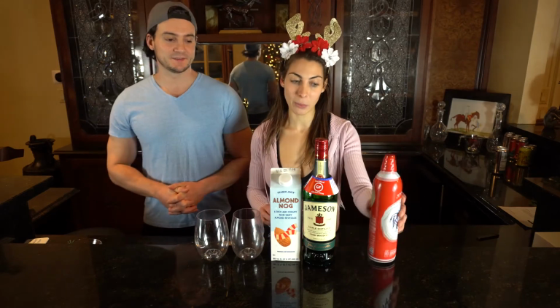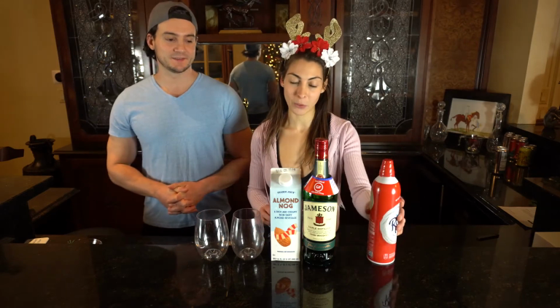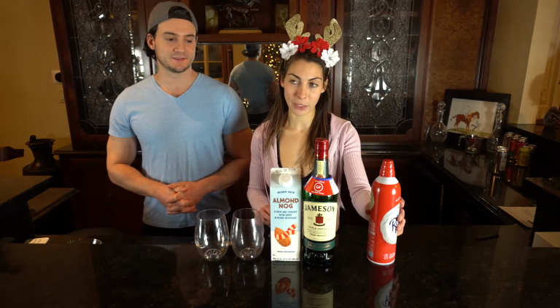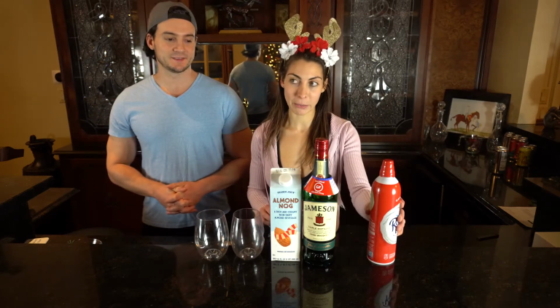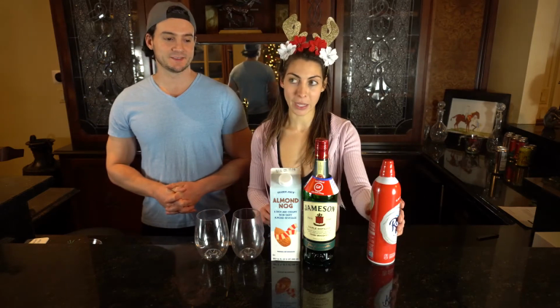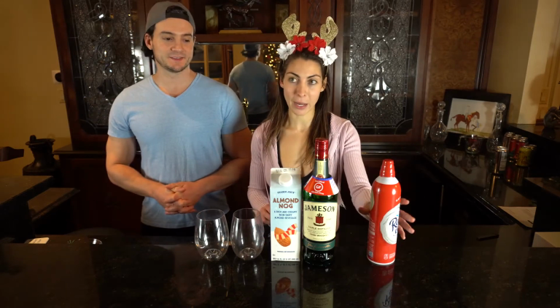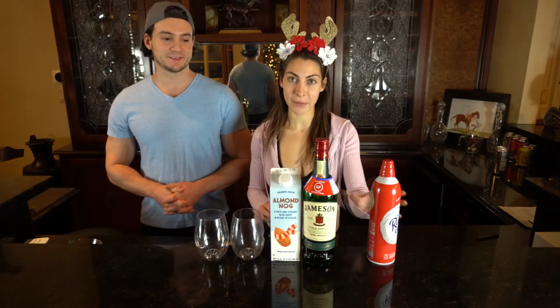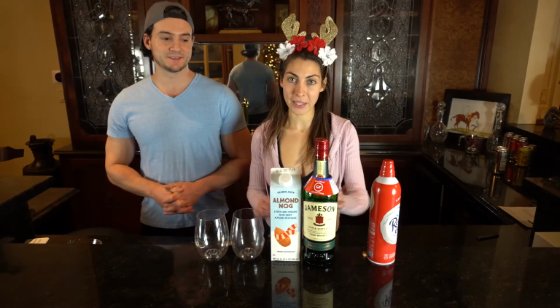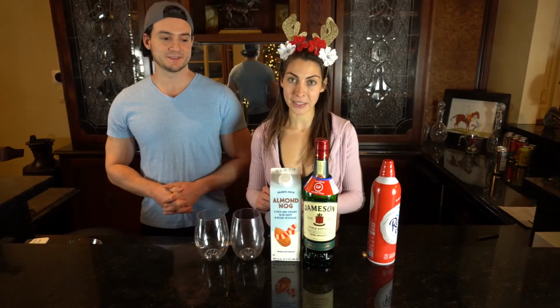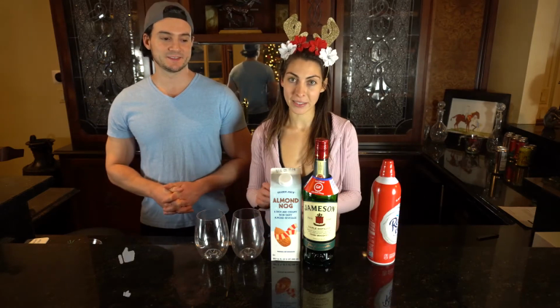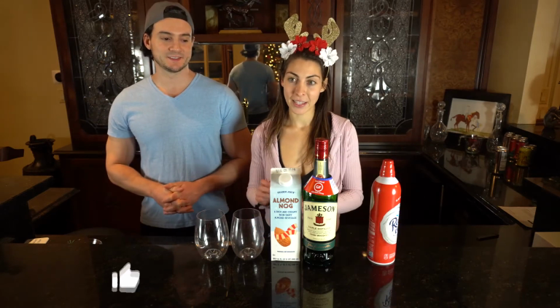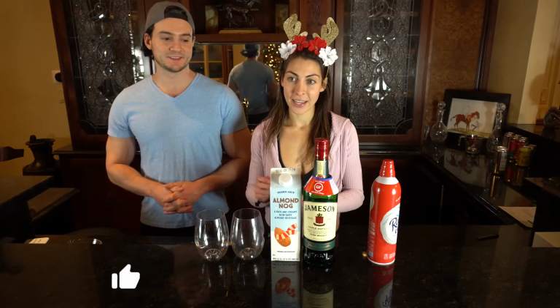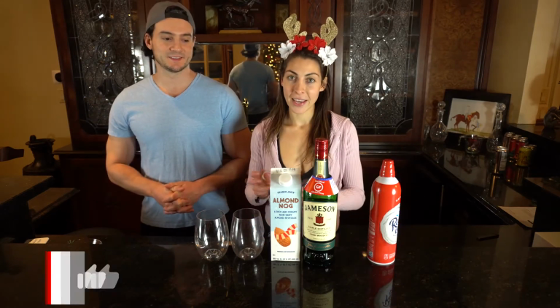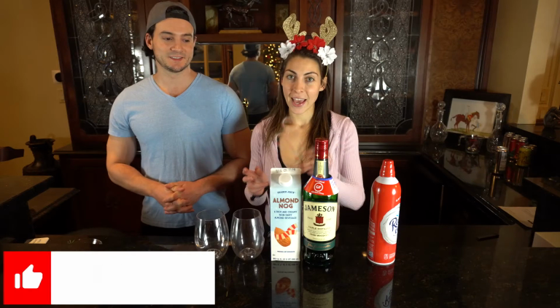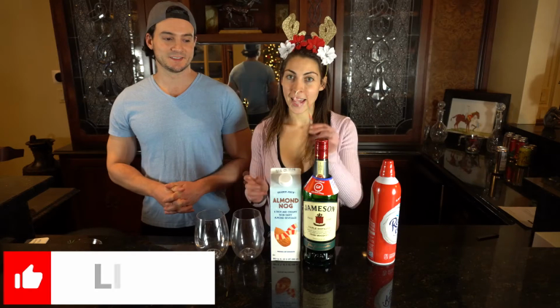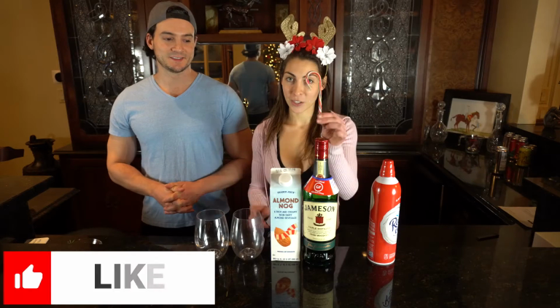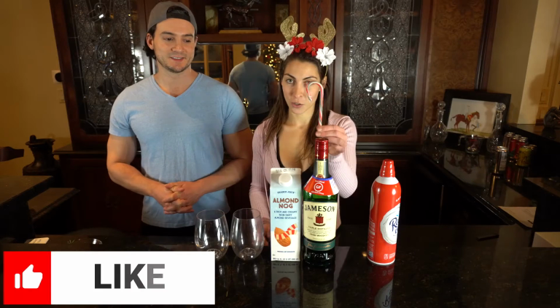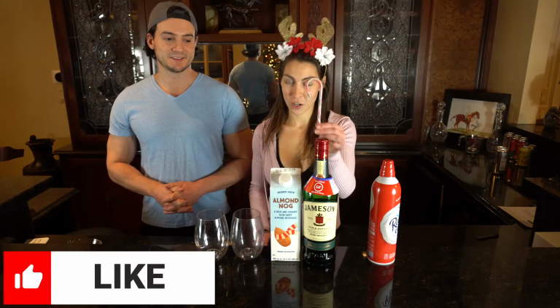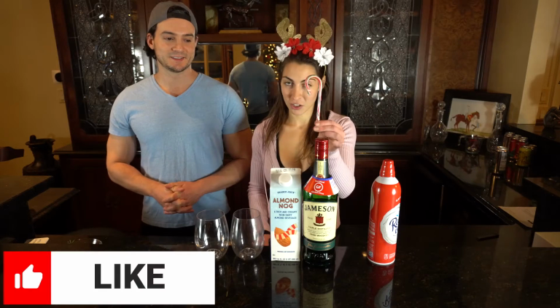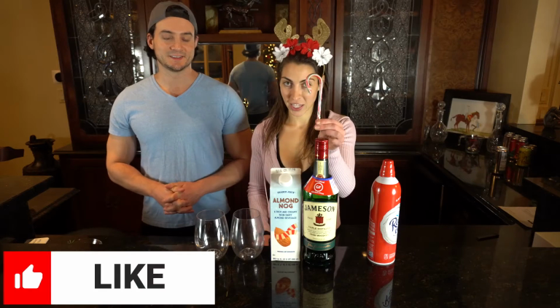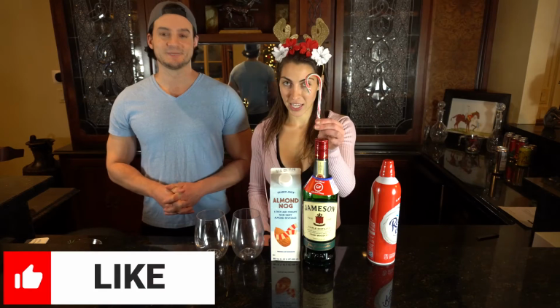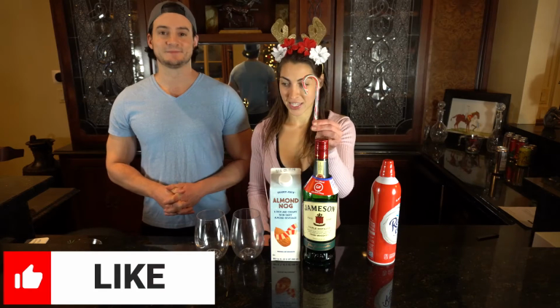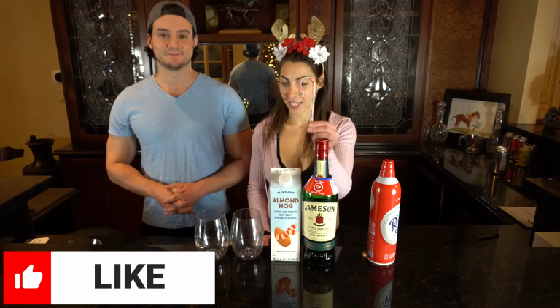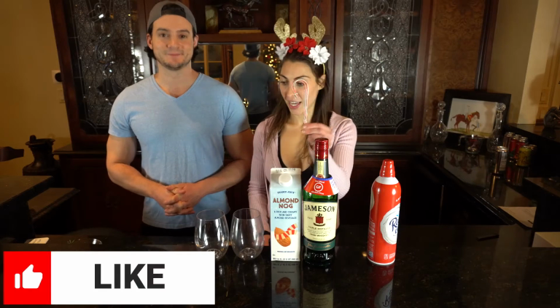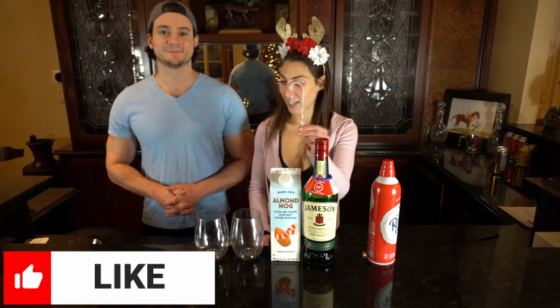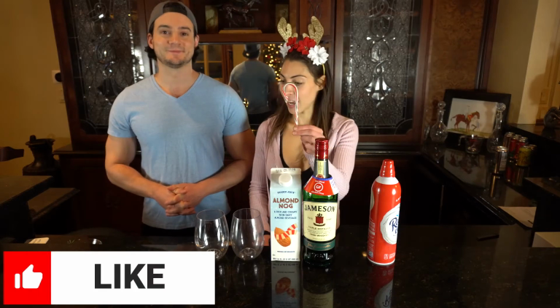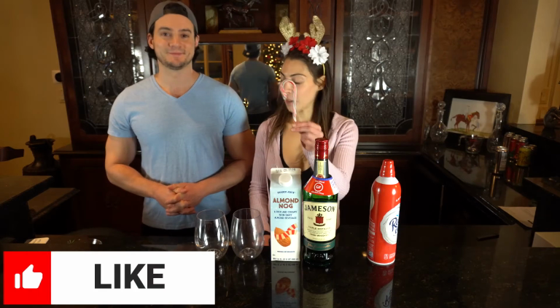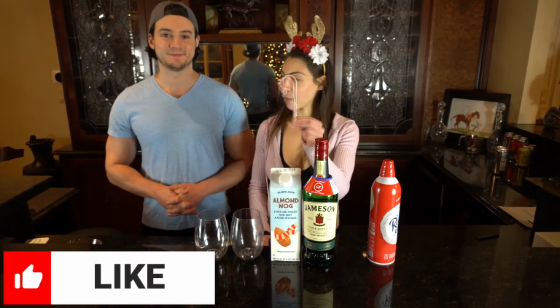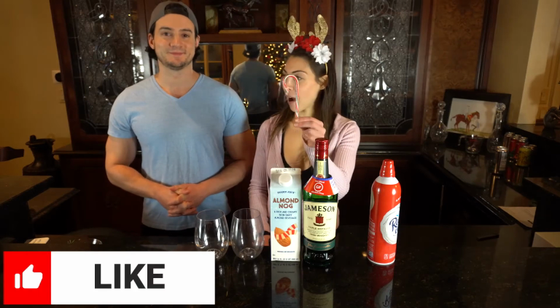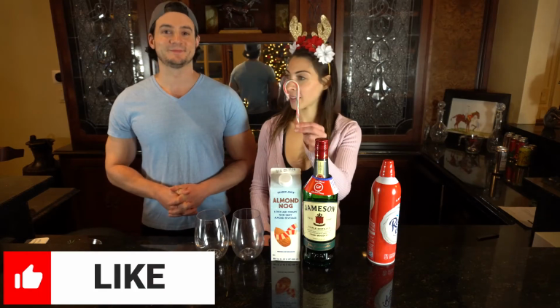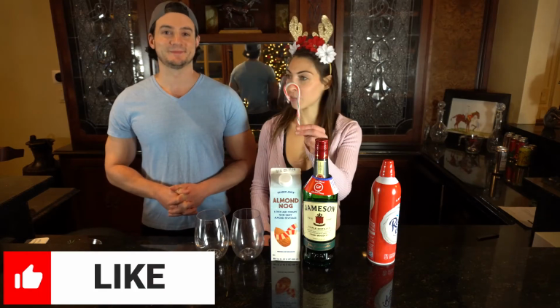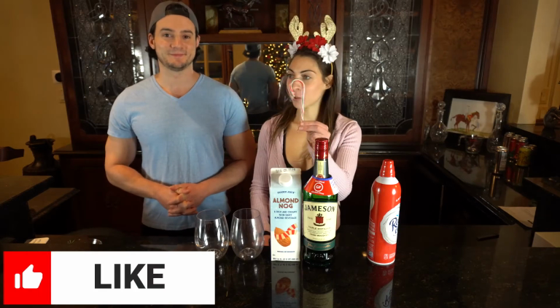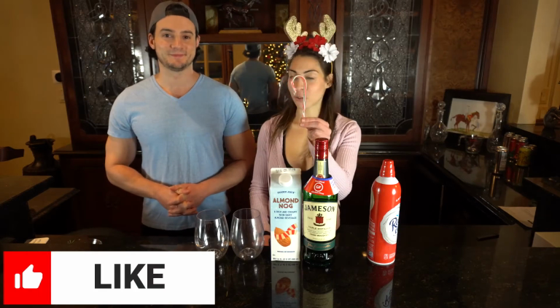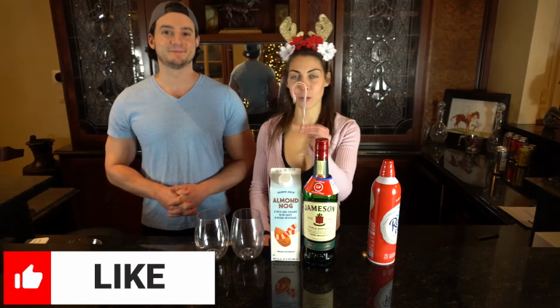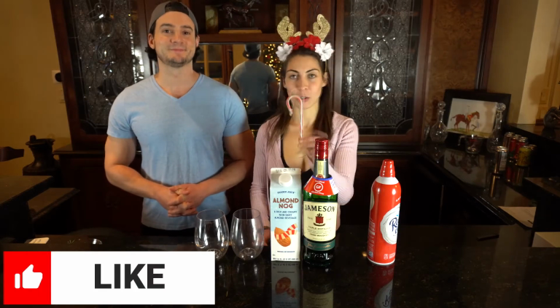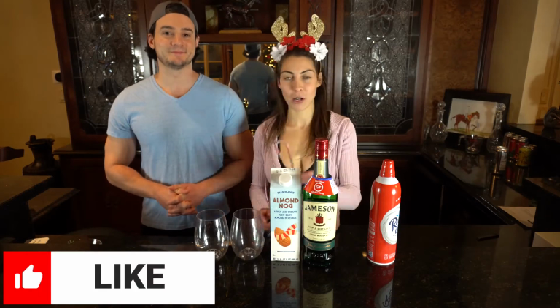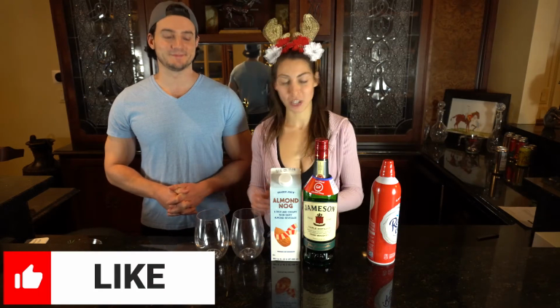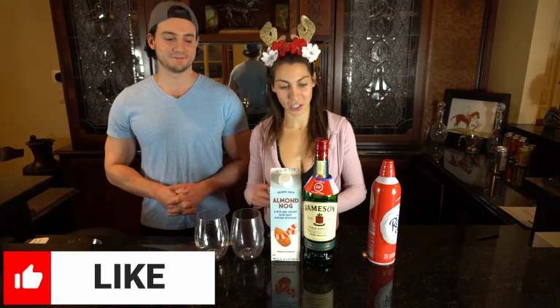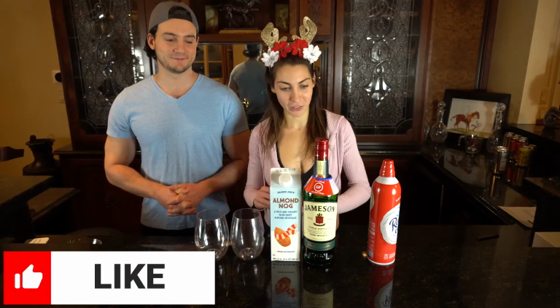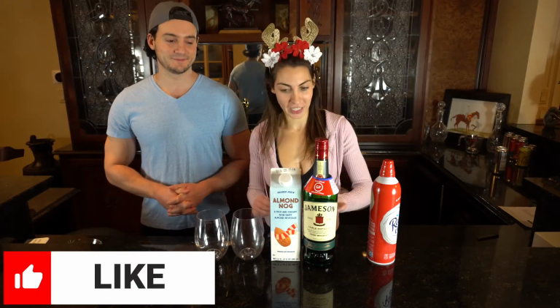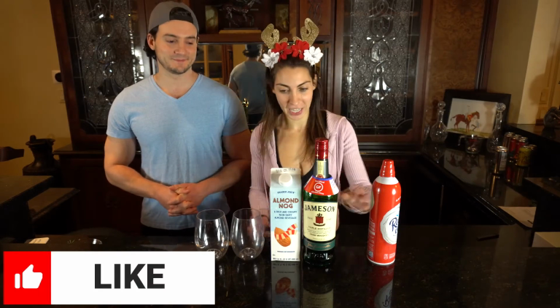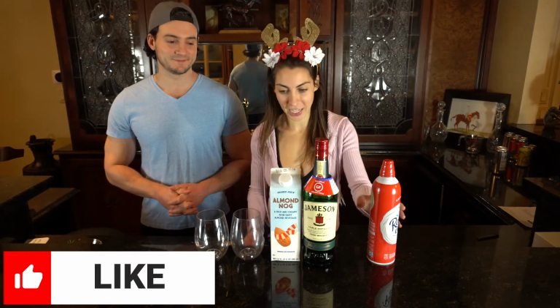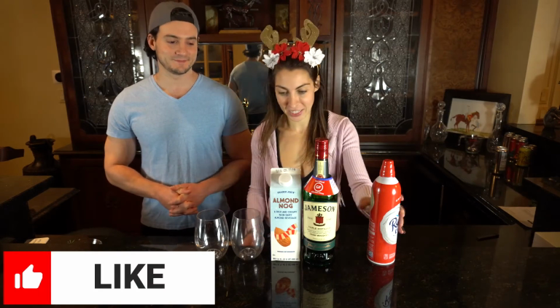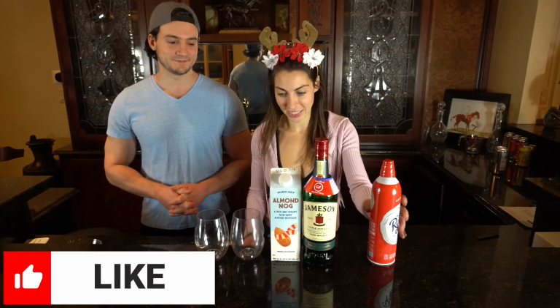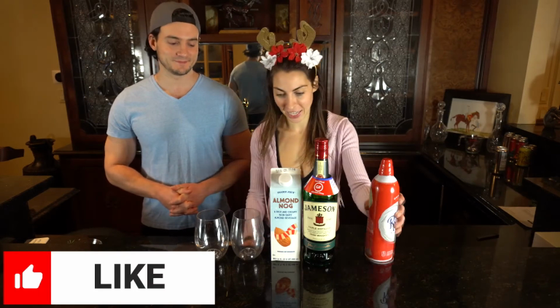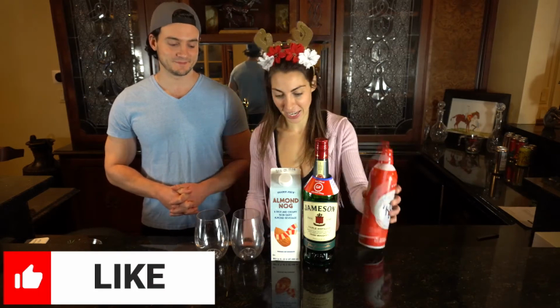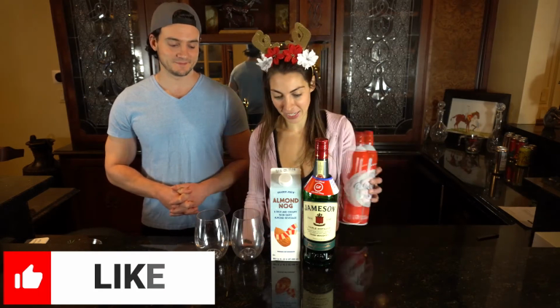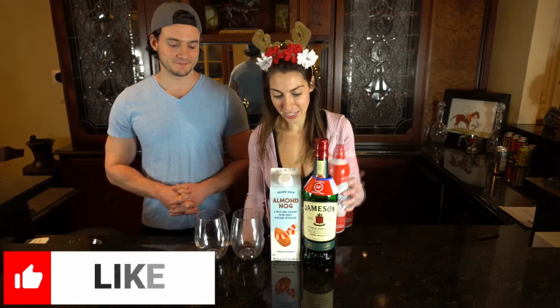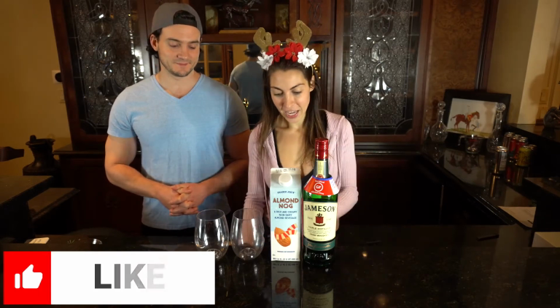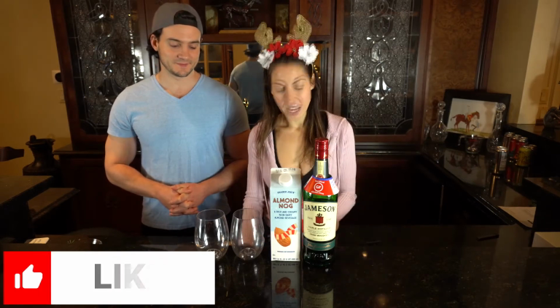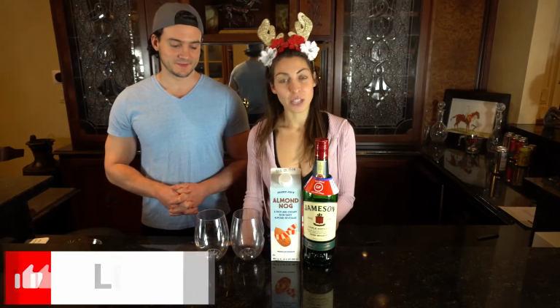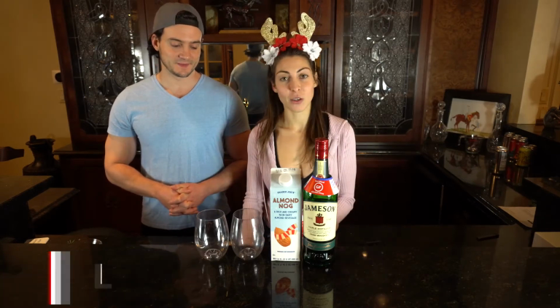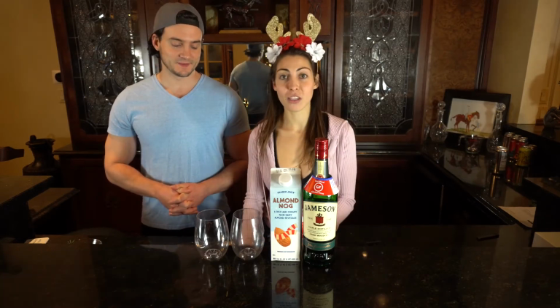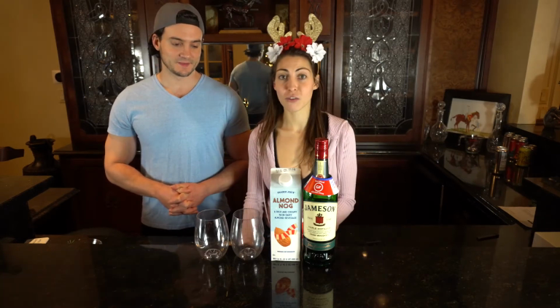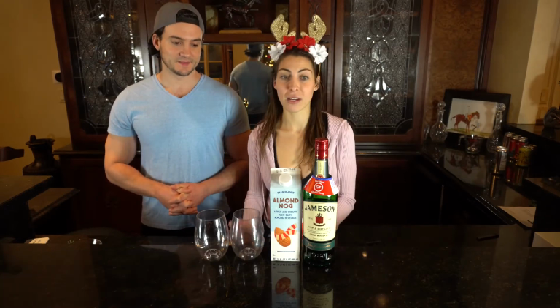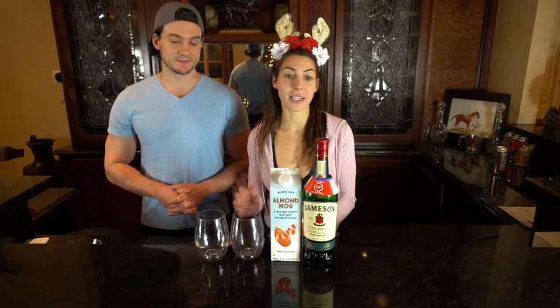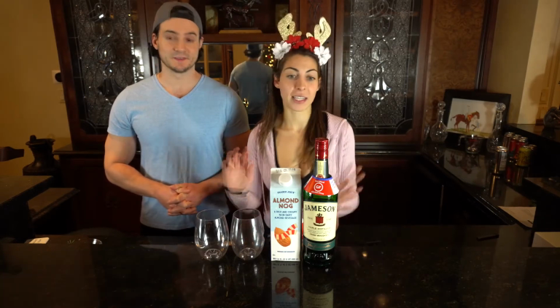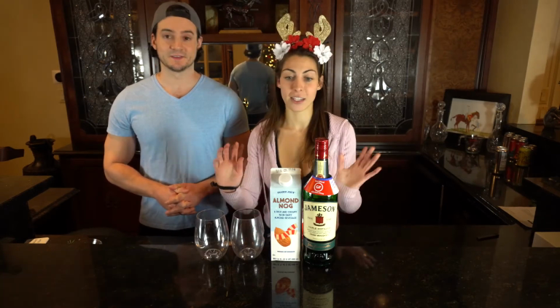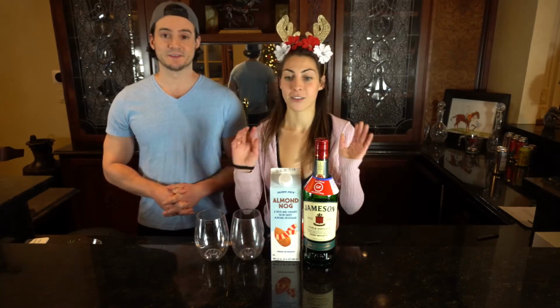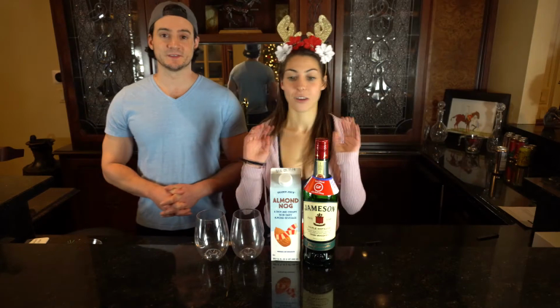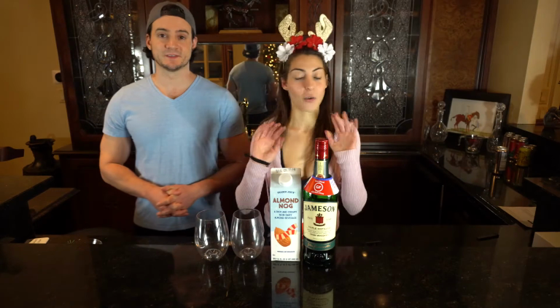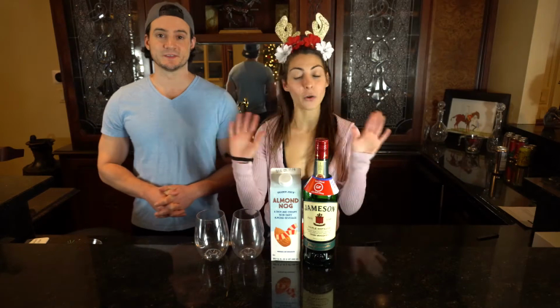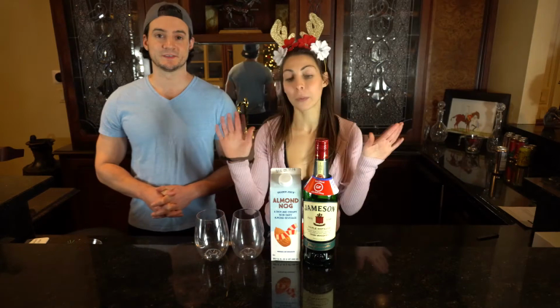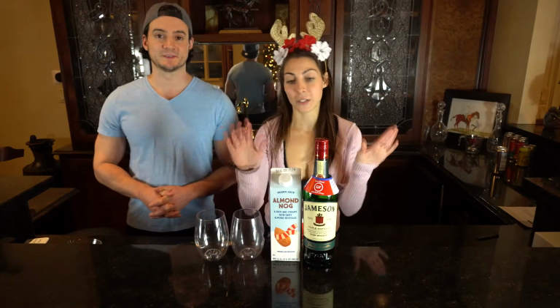We said healthy cocktails — or healthier. And in addition to that, for good measure, you gotta have a whipped cream topping and a crushed candy cane. Ryan will do the crushing of the candy cane.